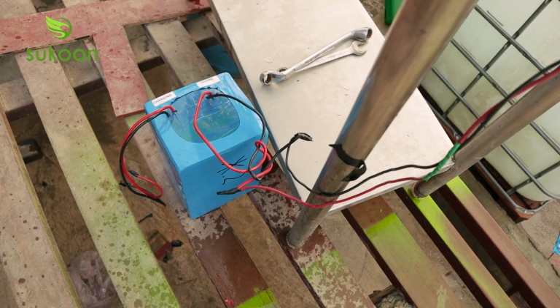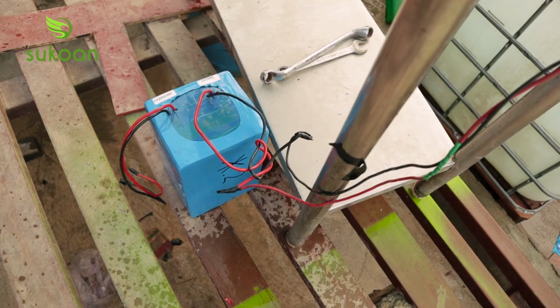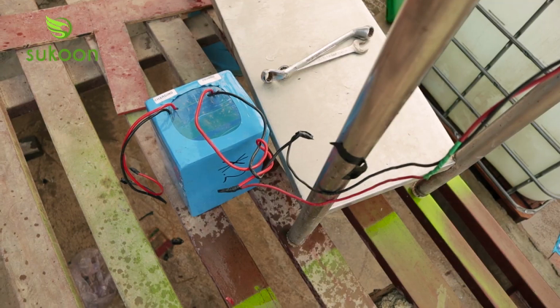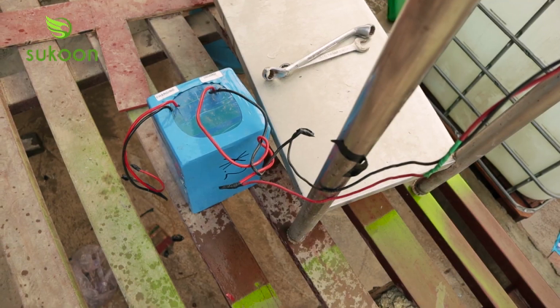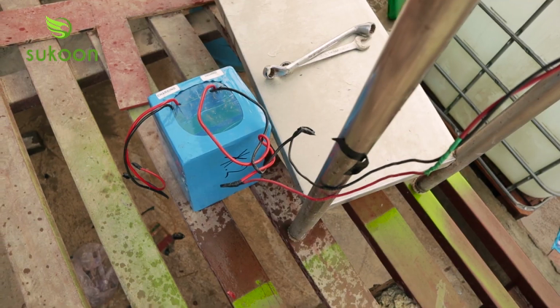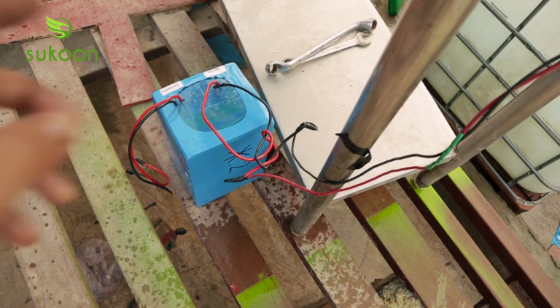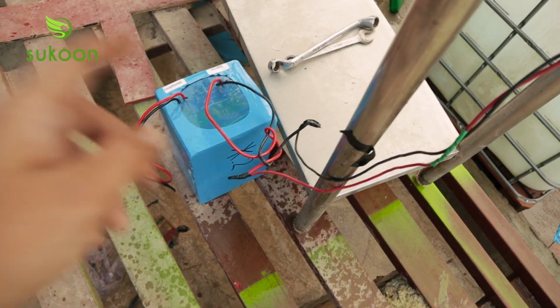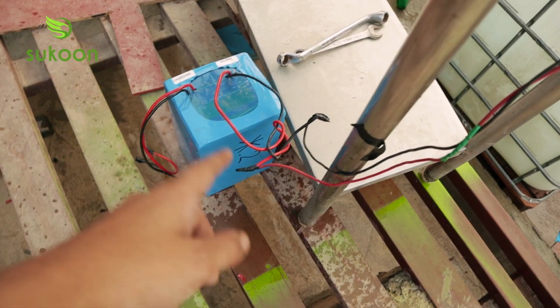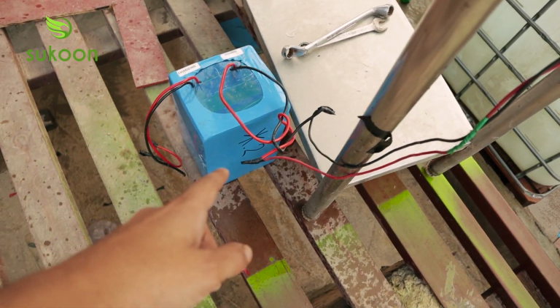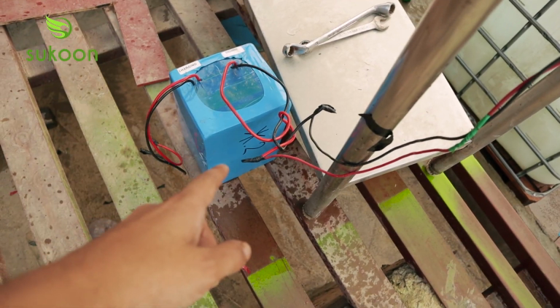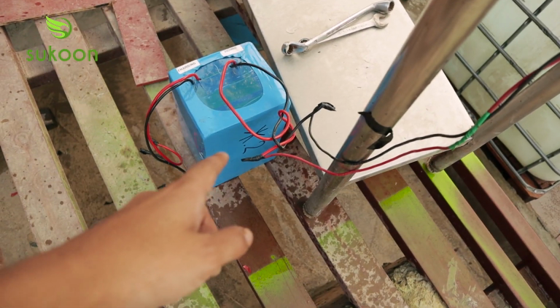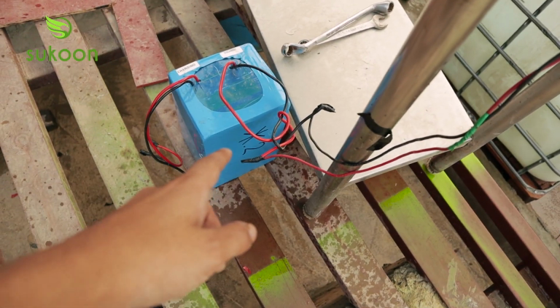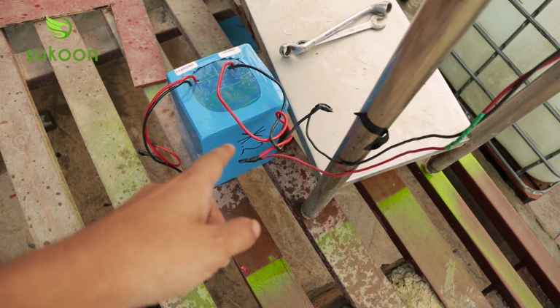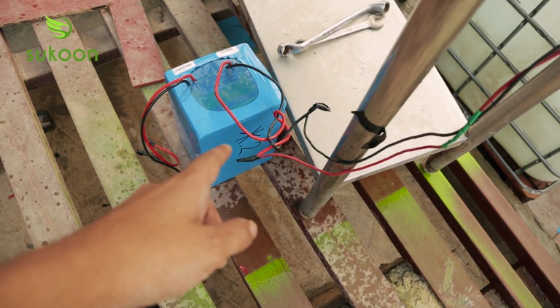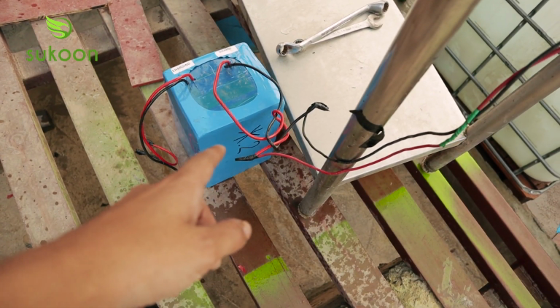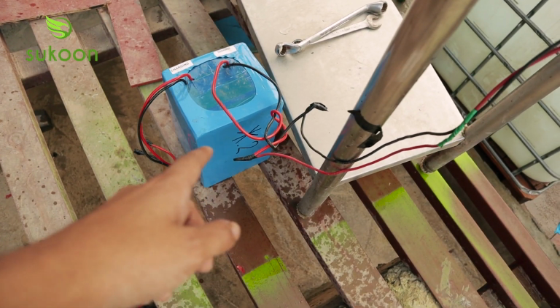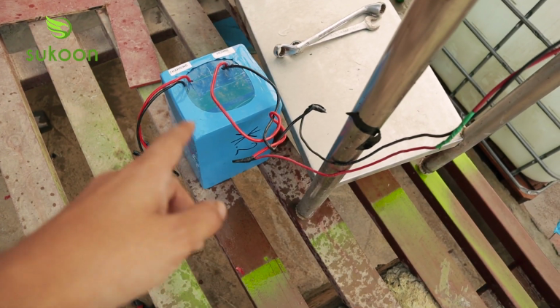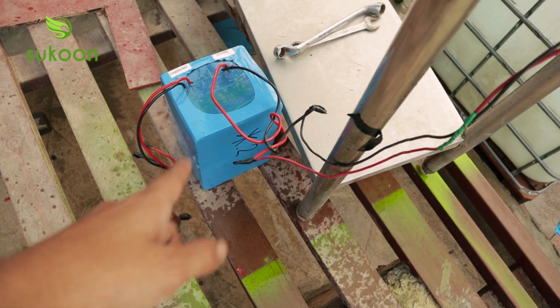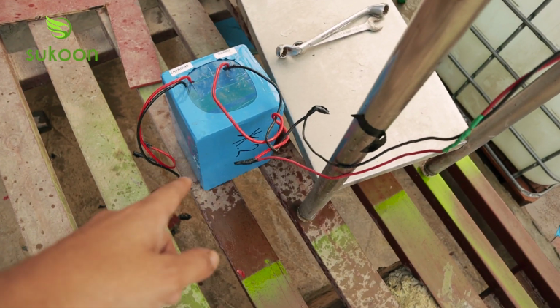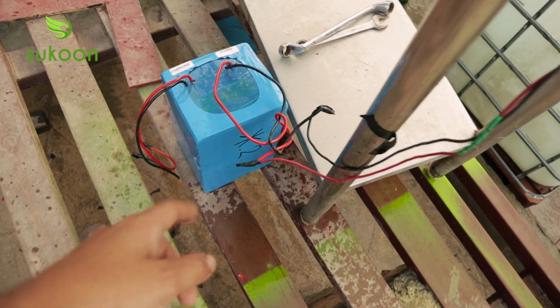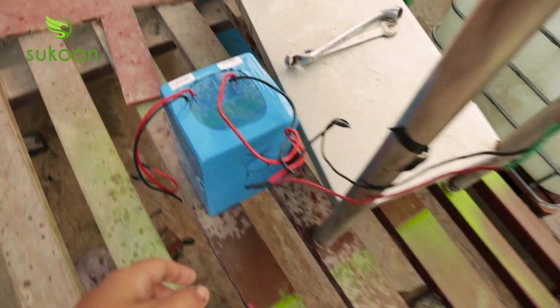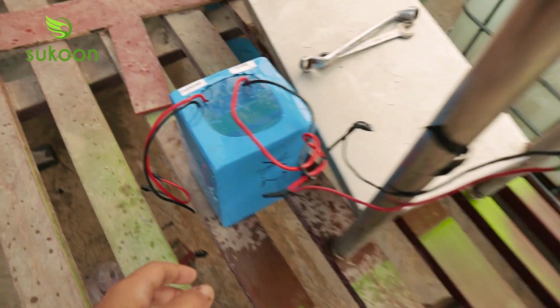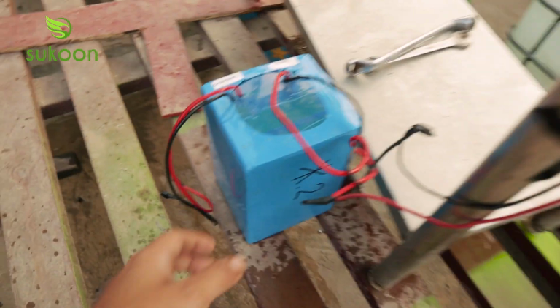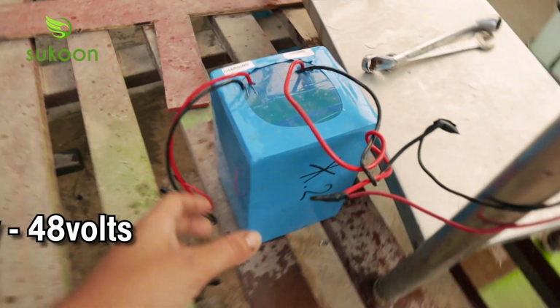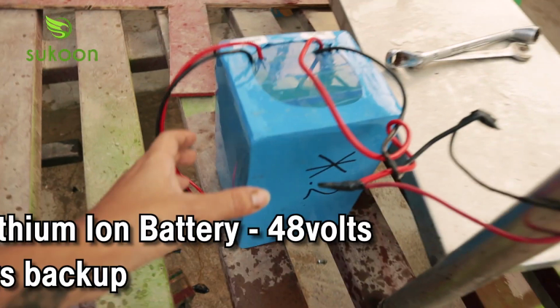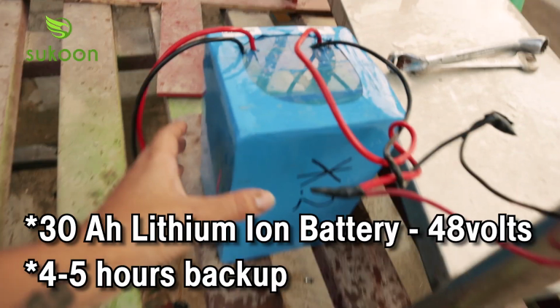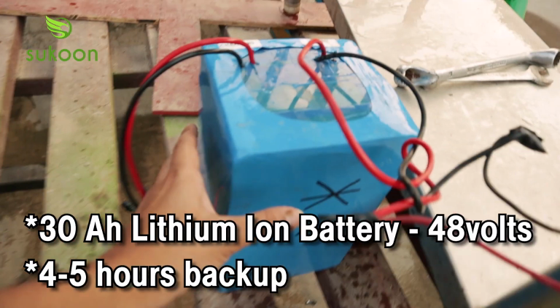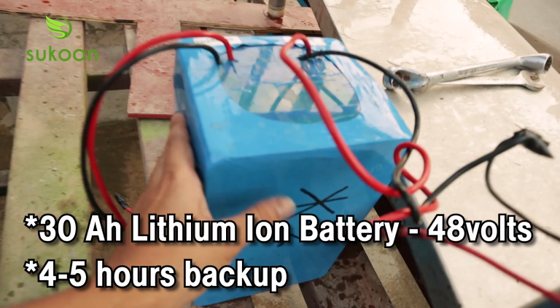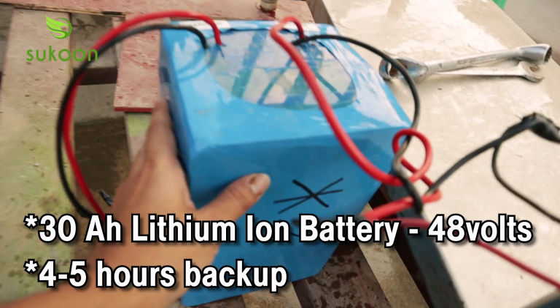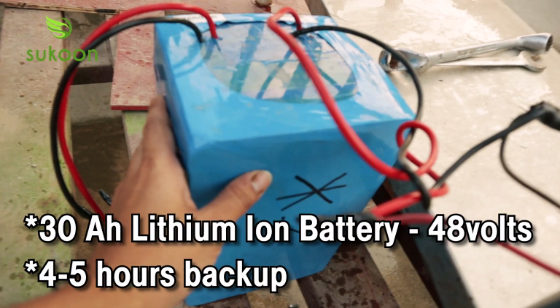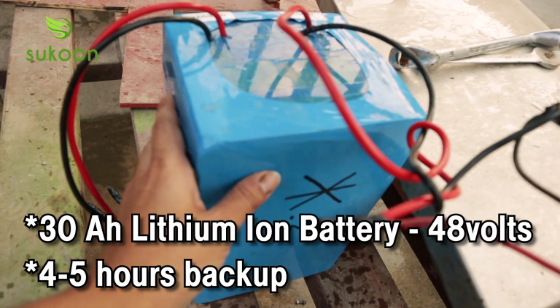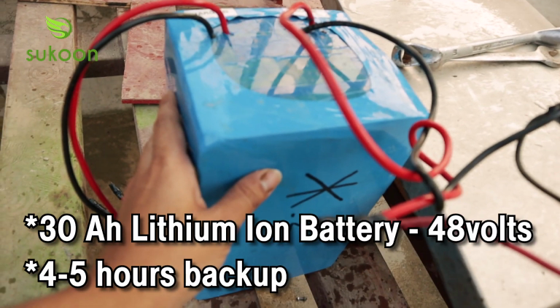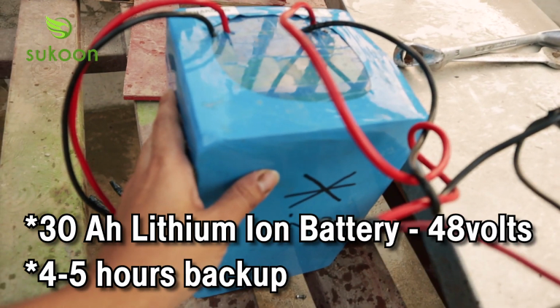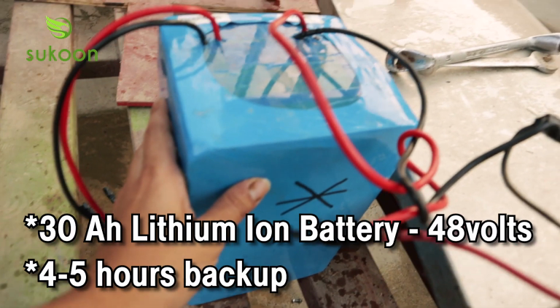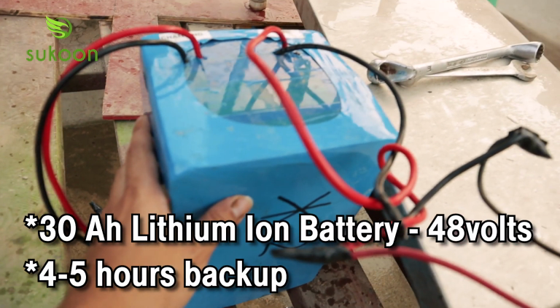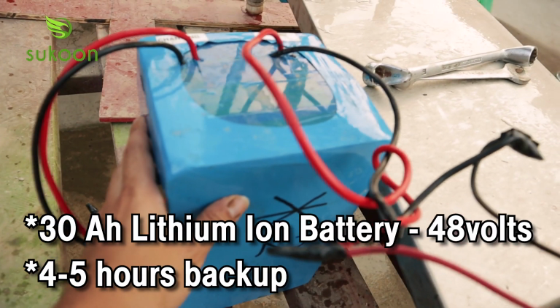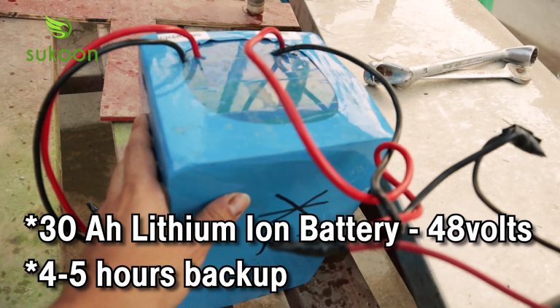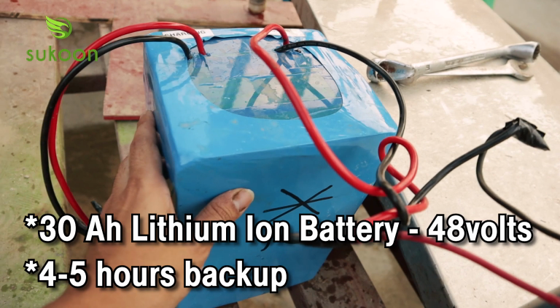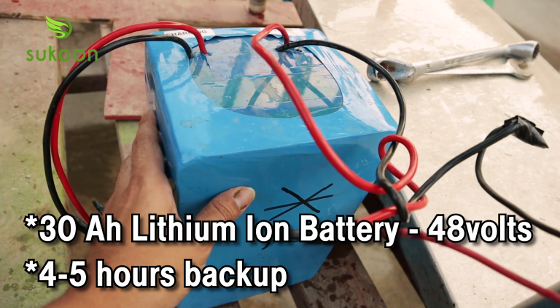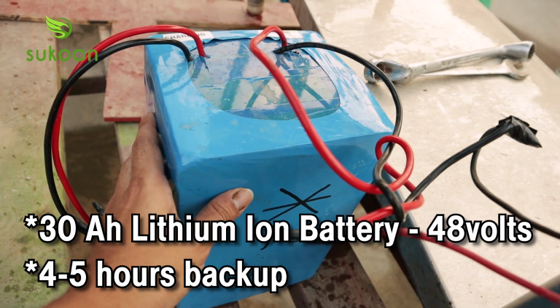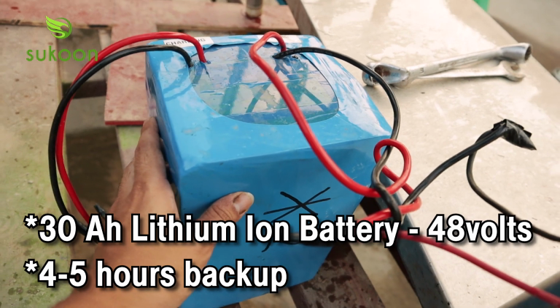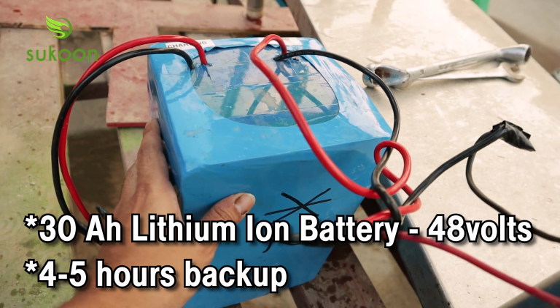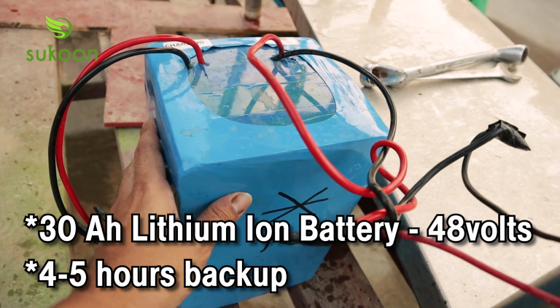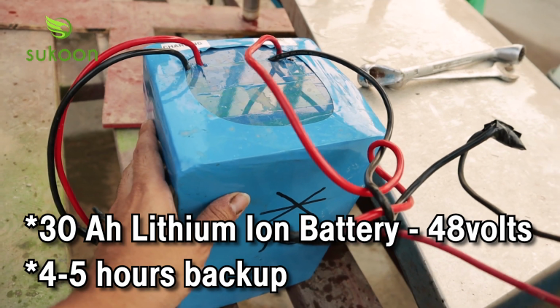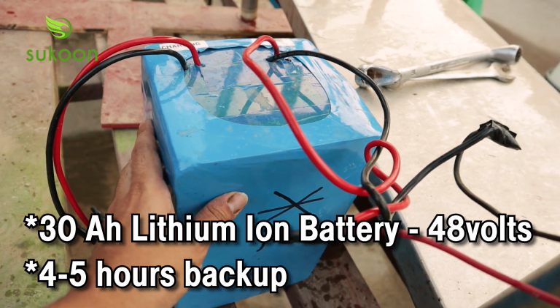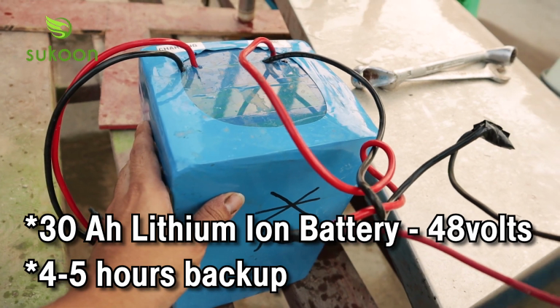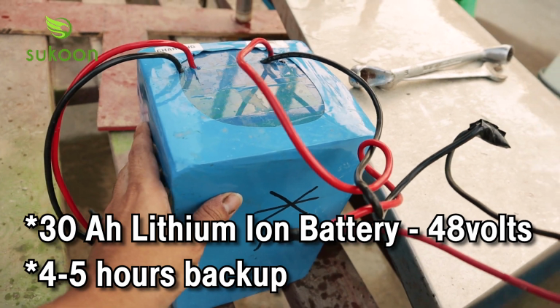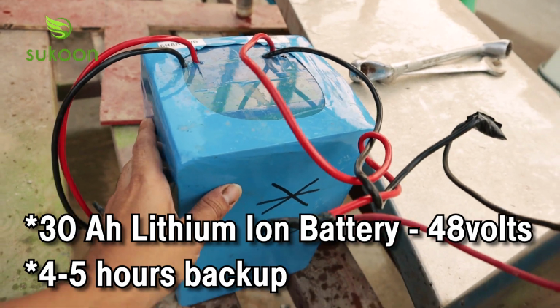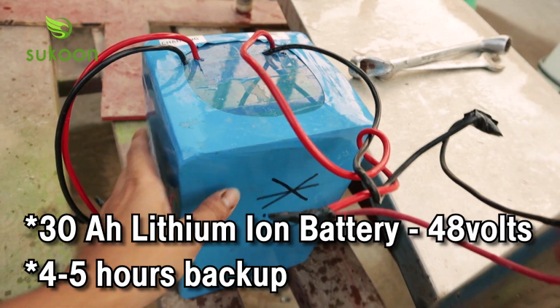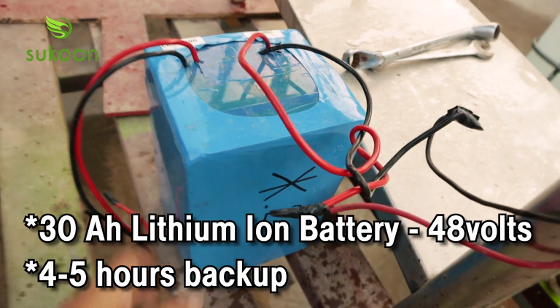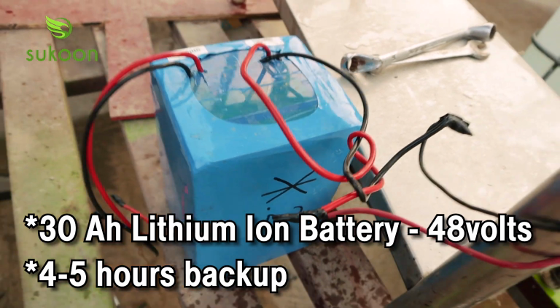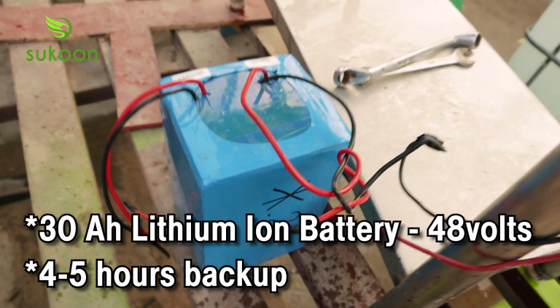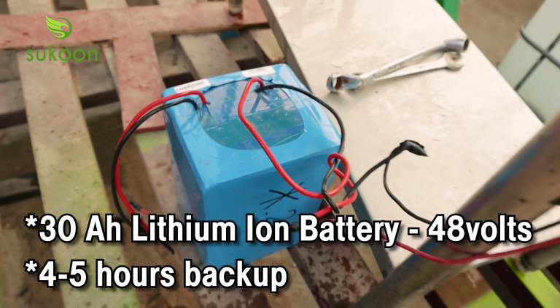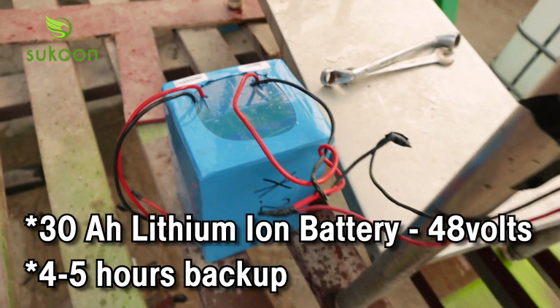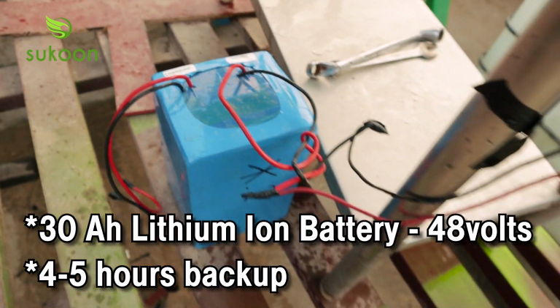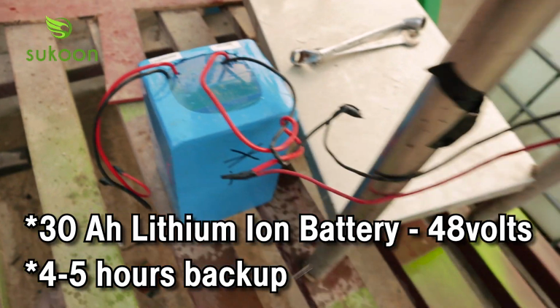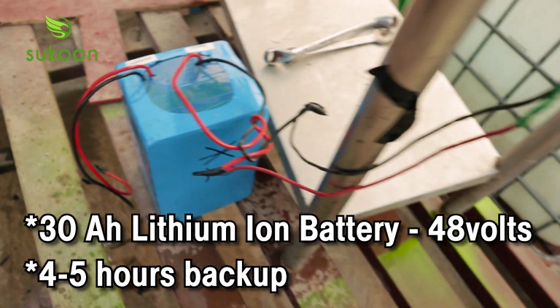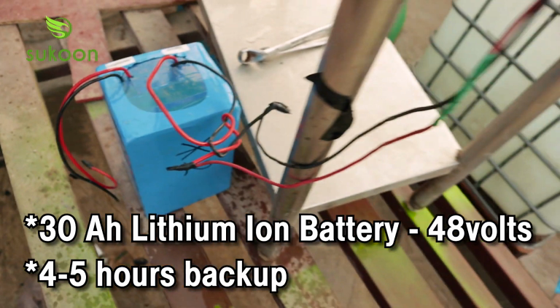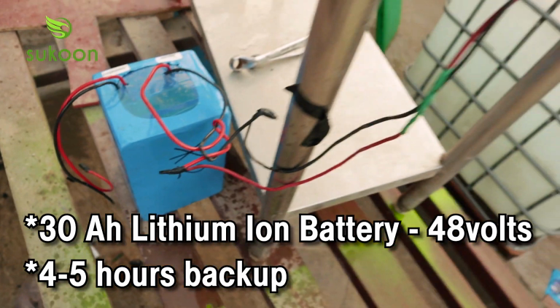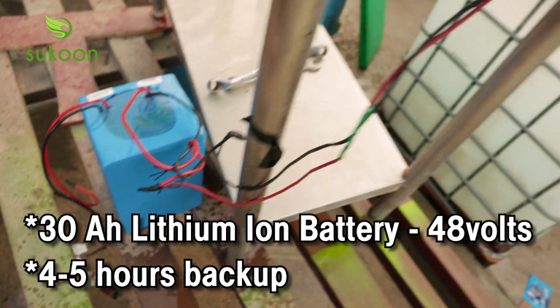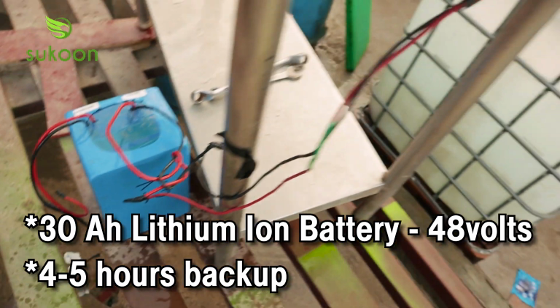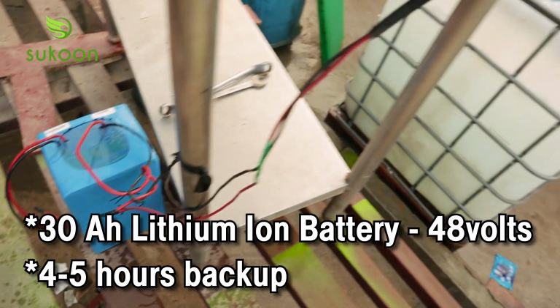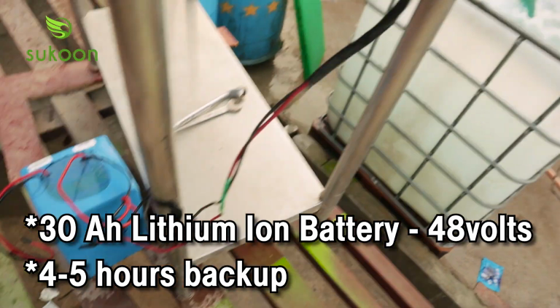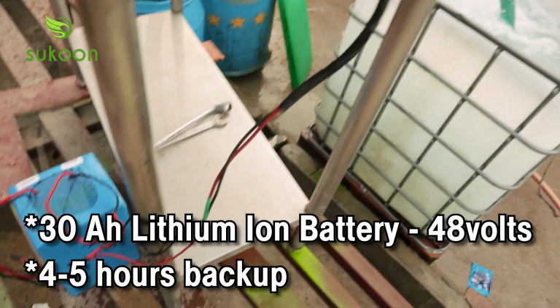The other option is to run with battery. Here we have a lithium-ion battery. The backup is 4 to 5 hours.